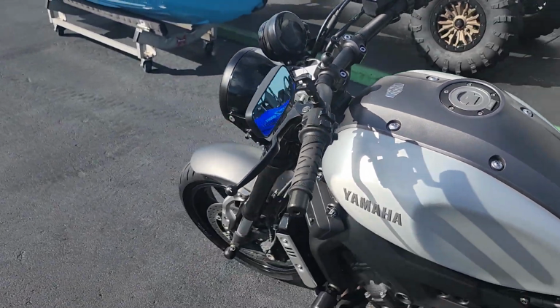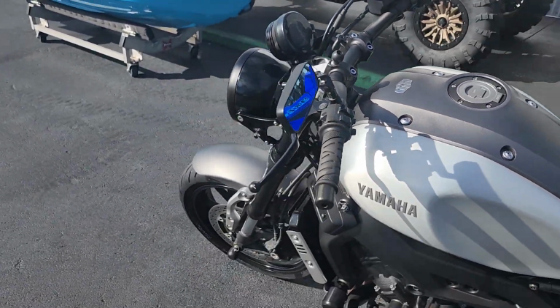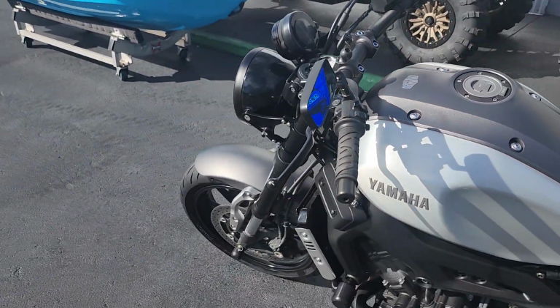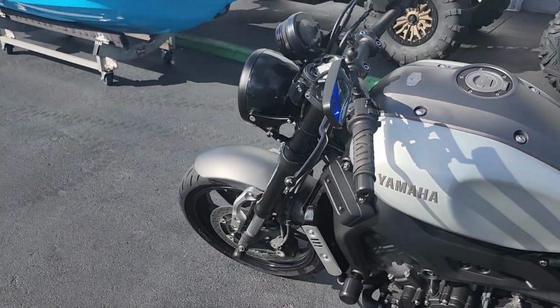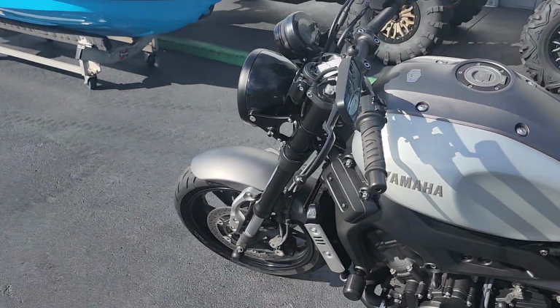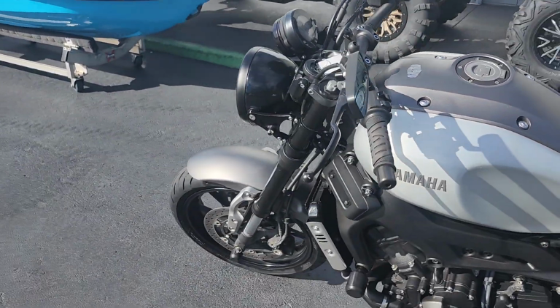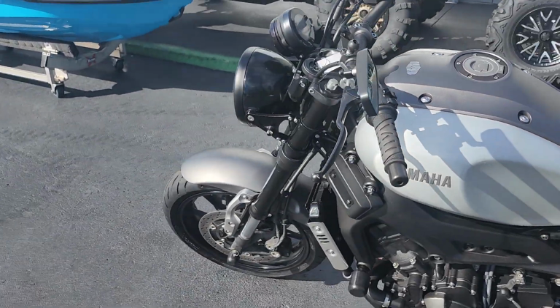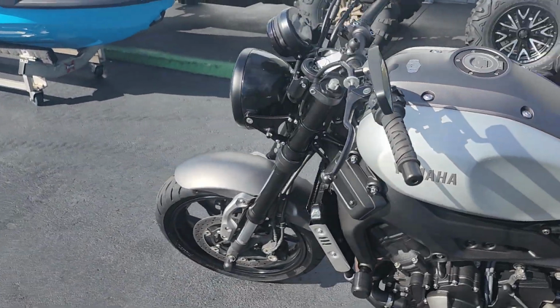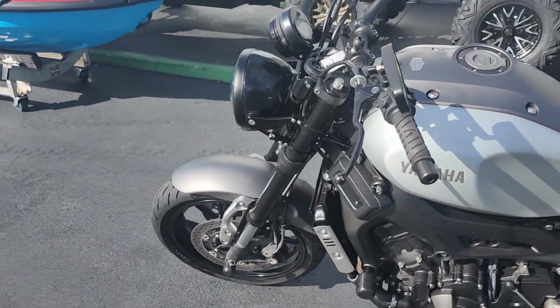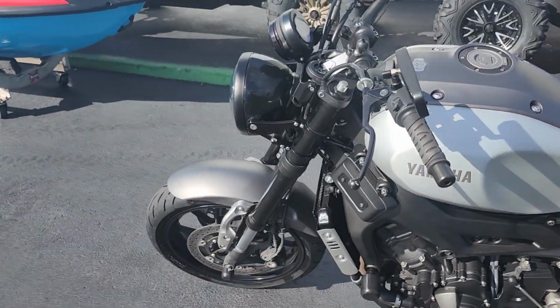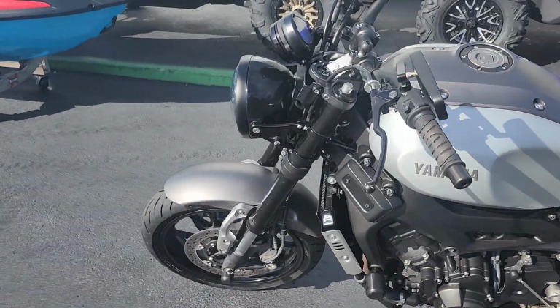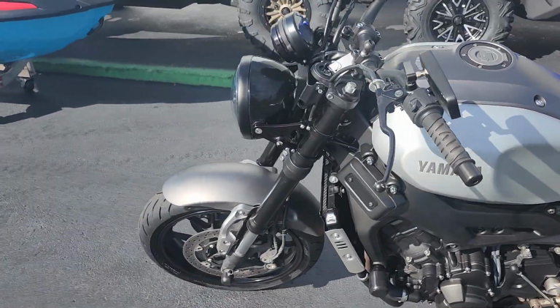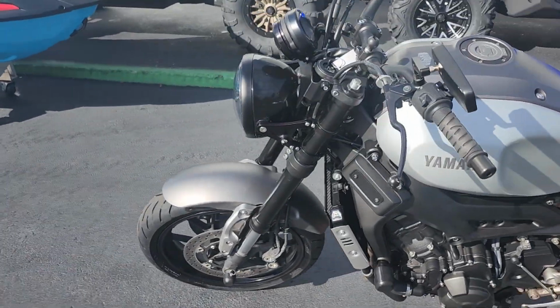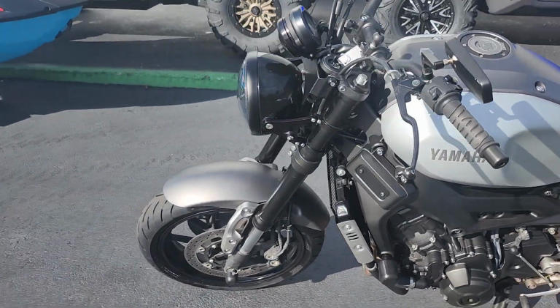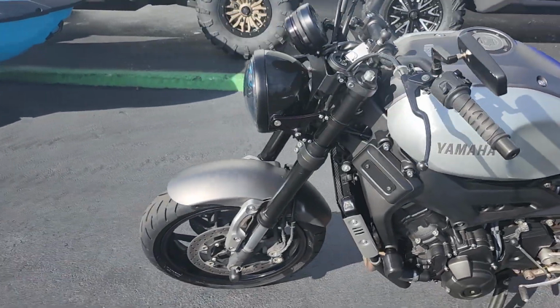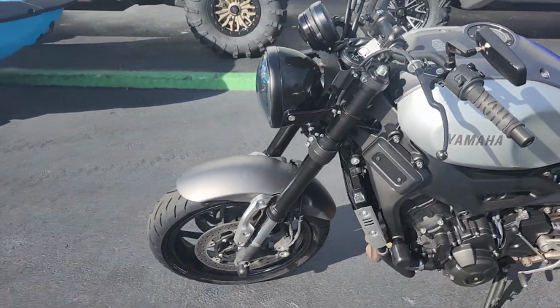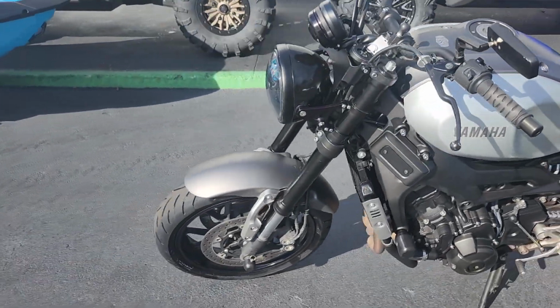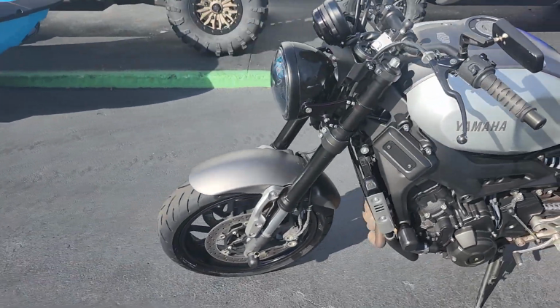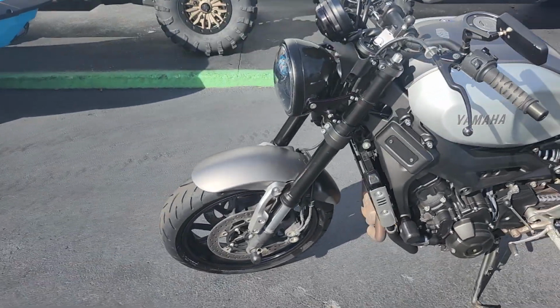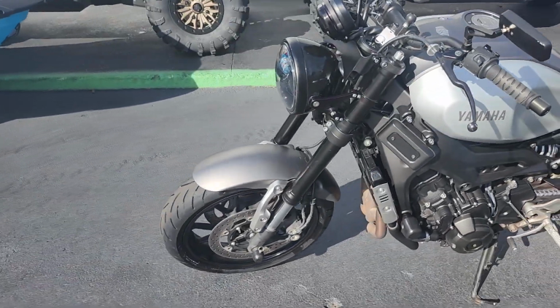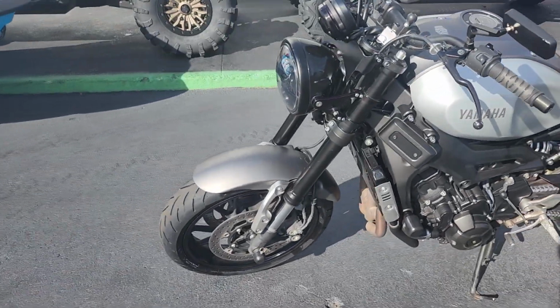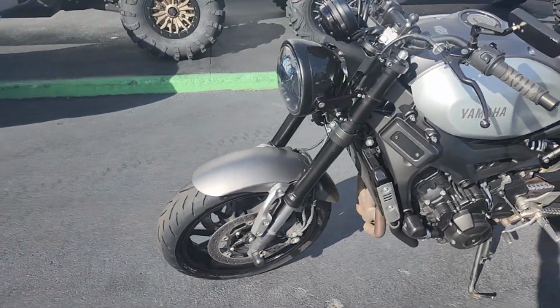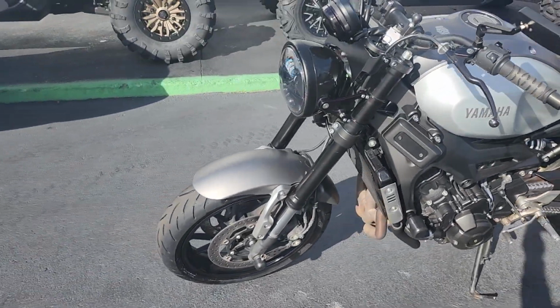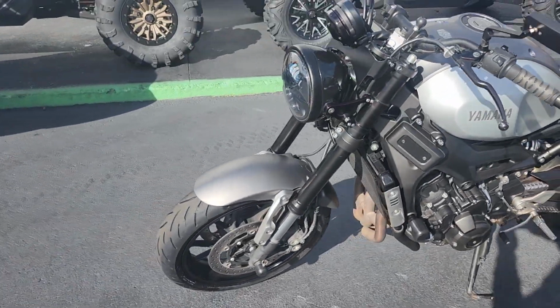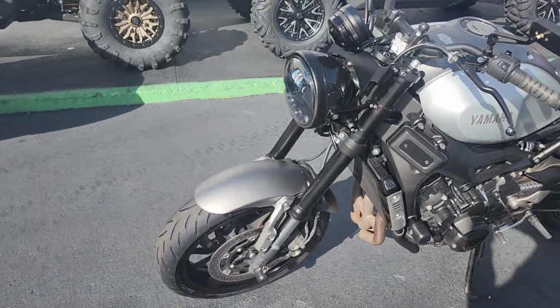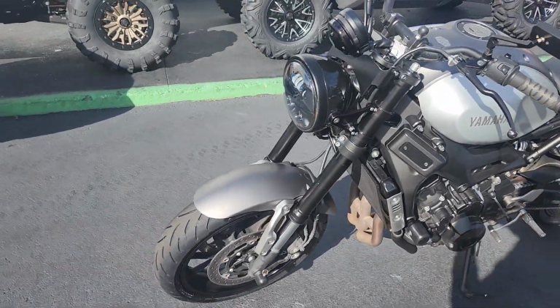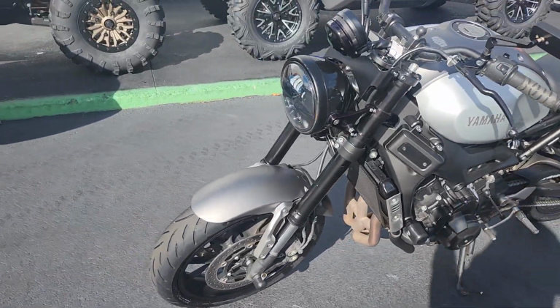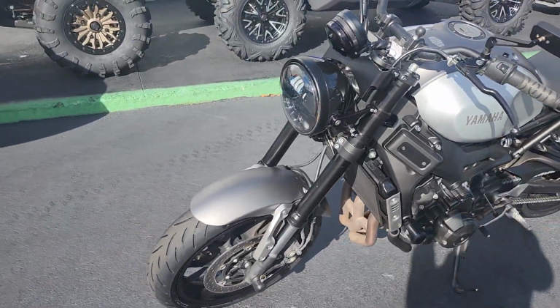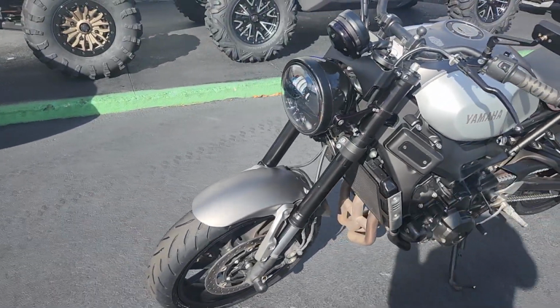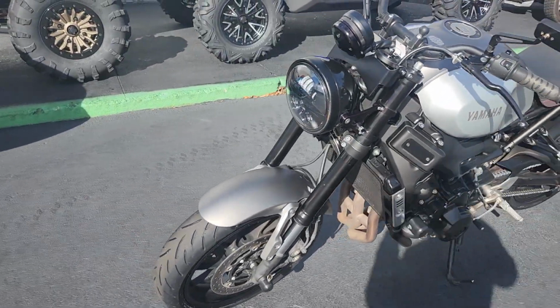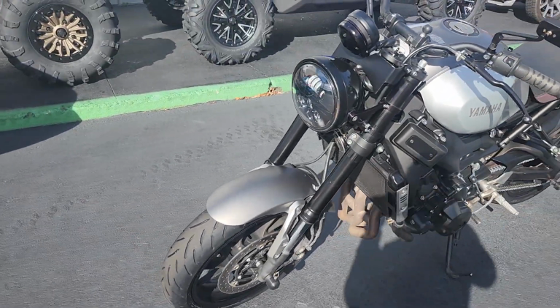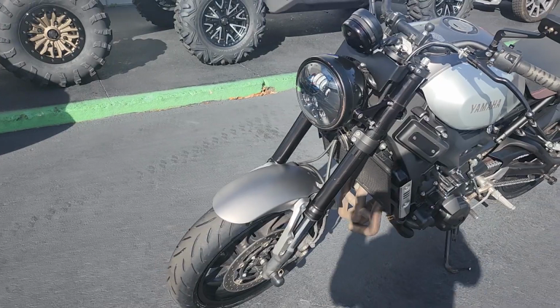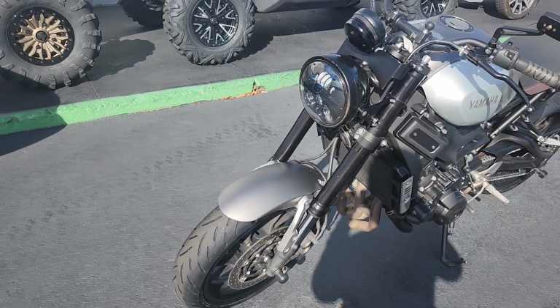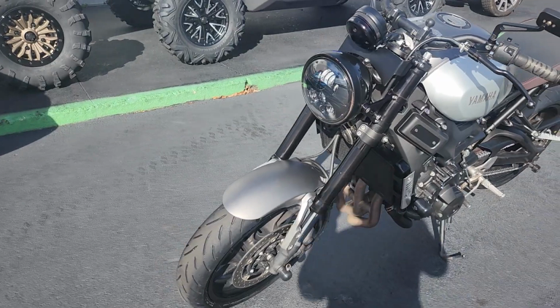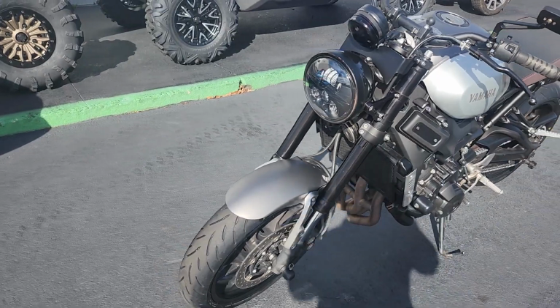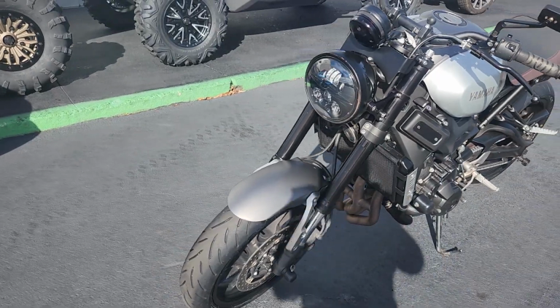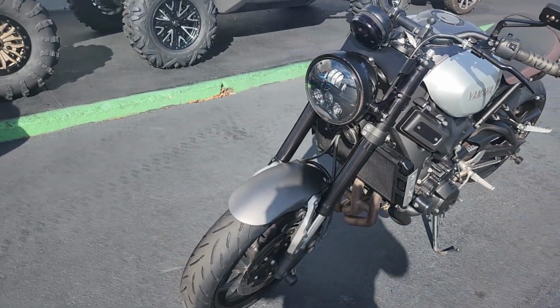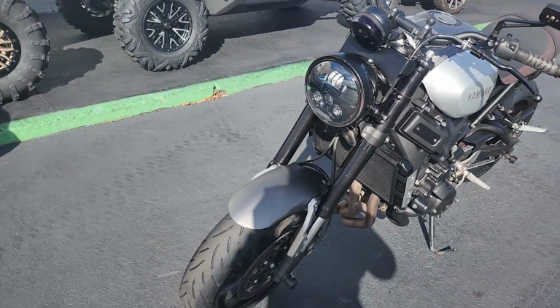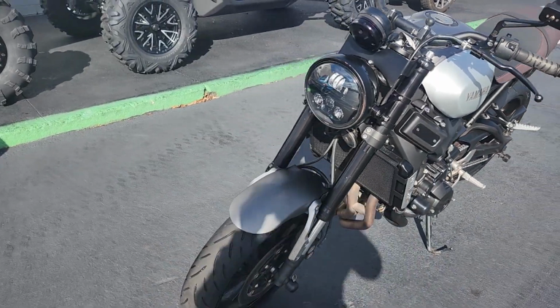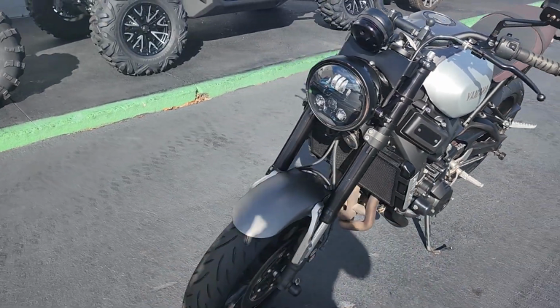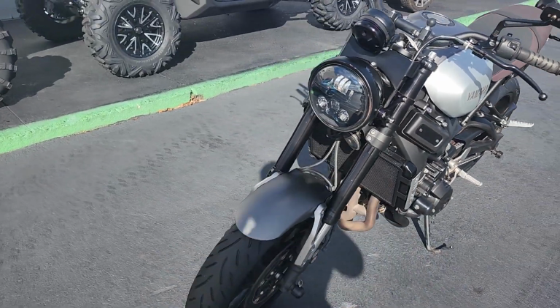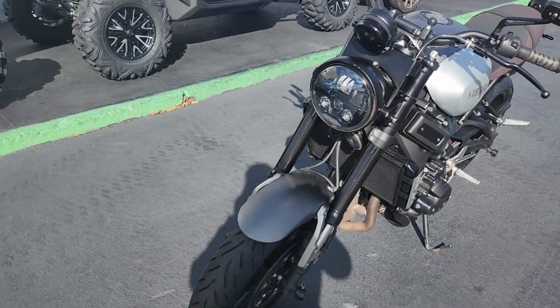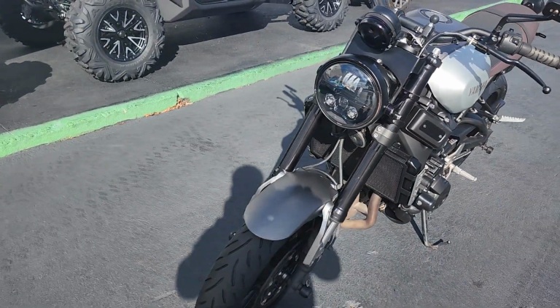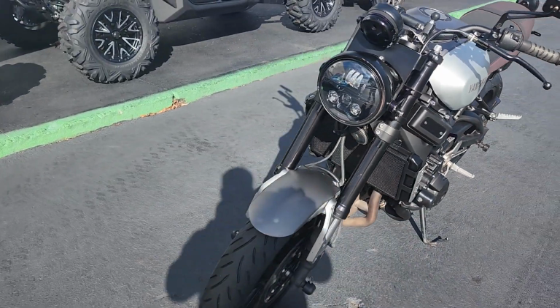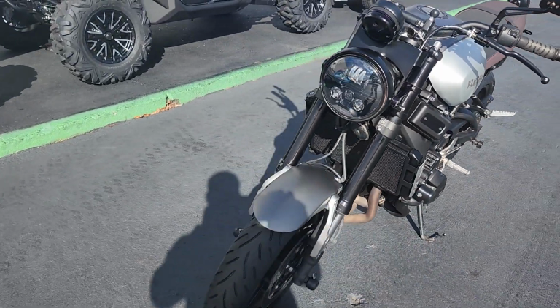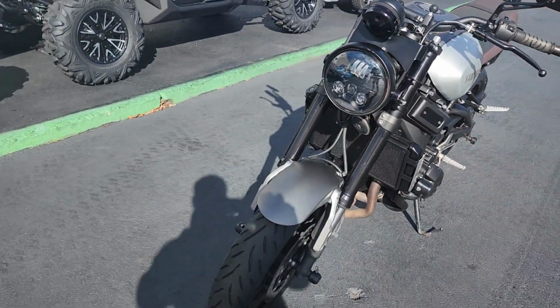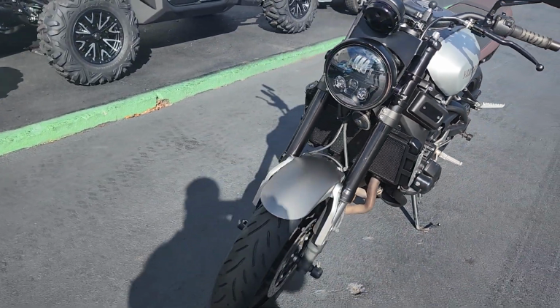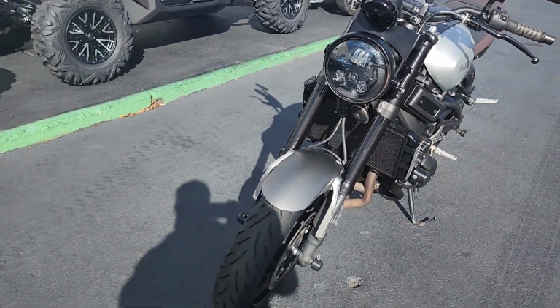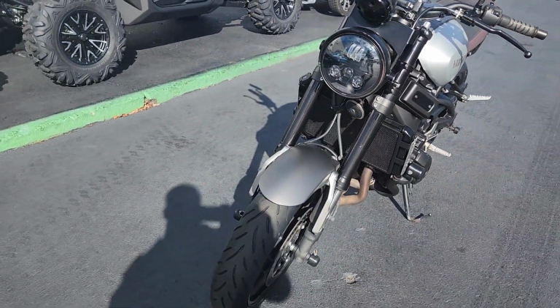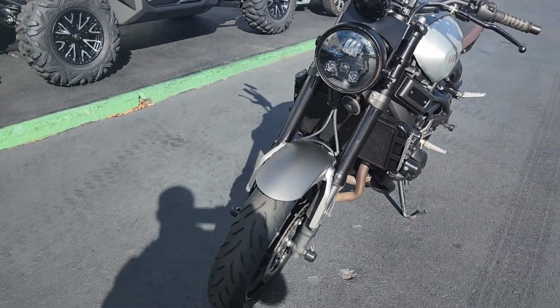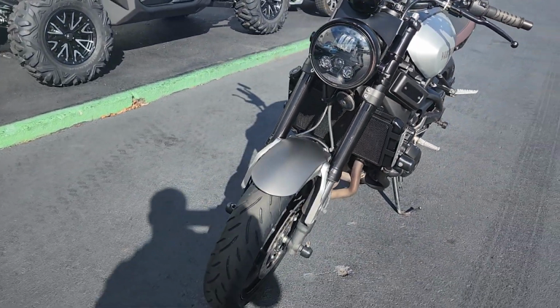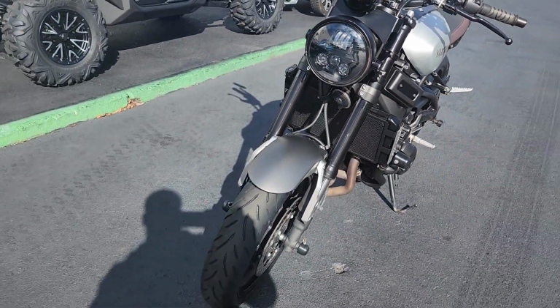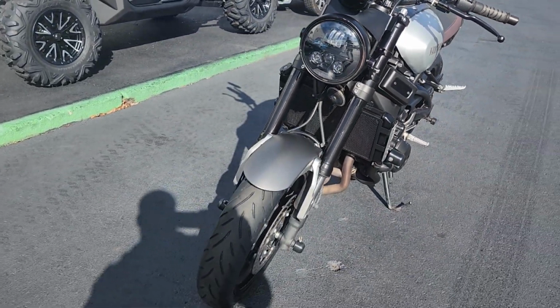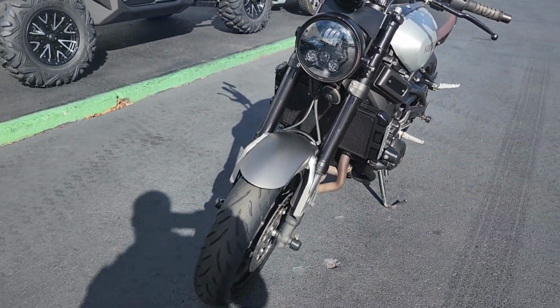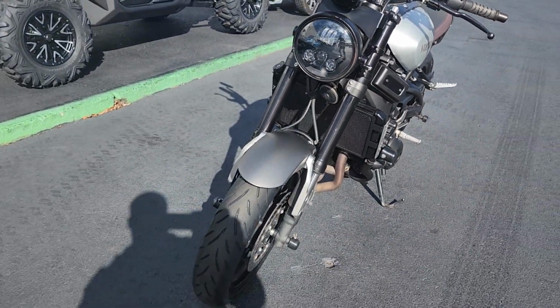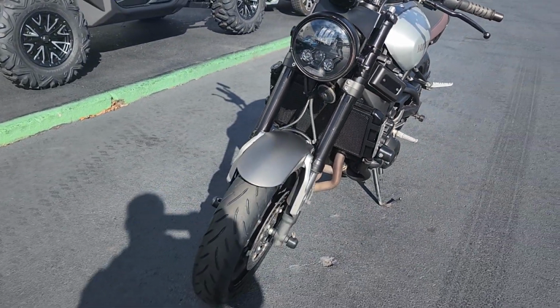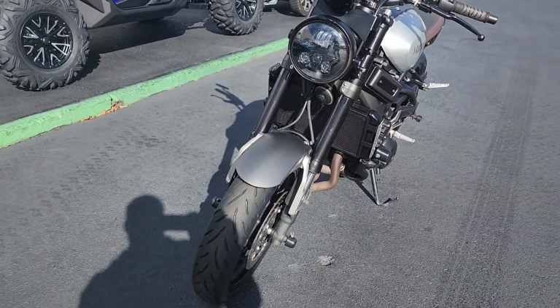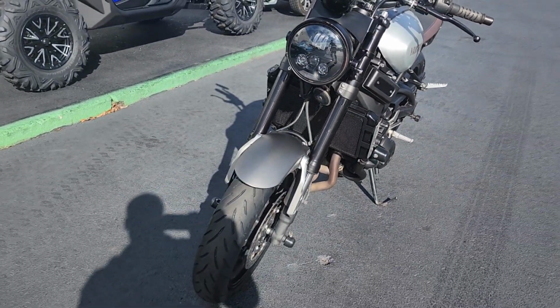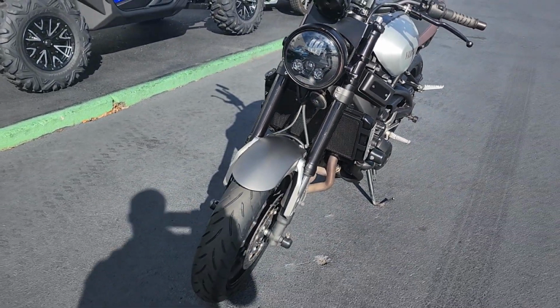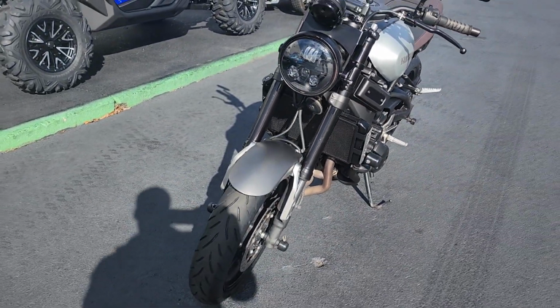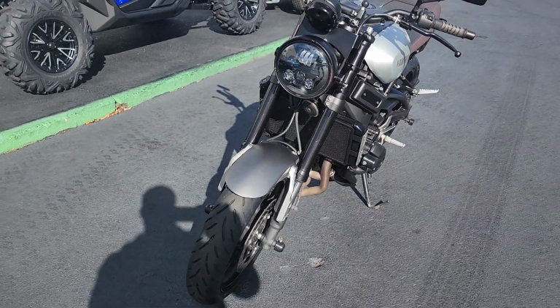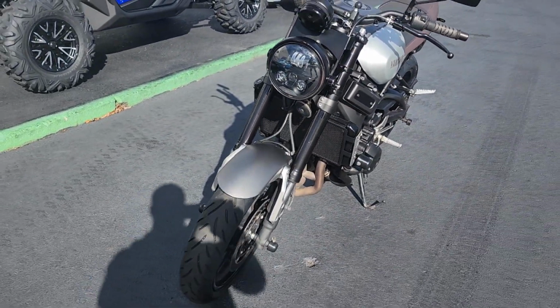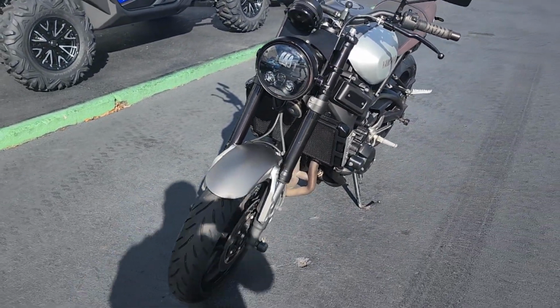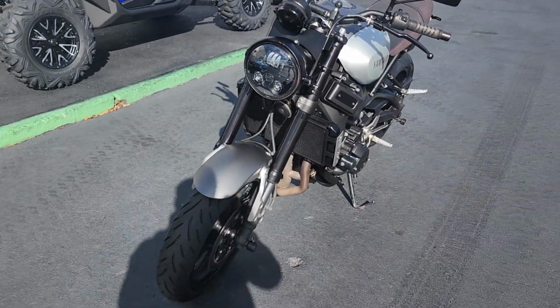This is a great option for someone looking for a daily commuter that is also capable of spirited weekend romps.